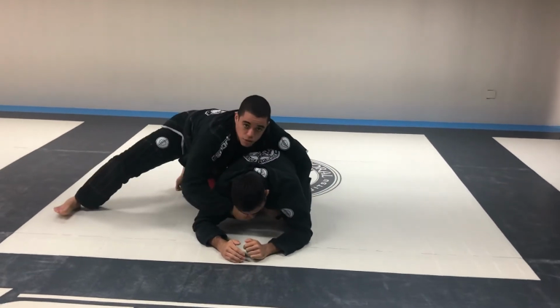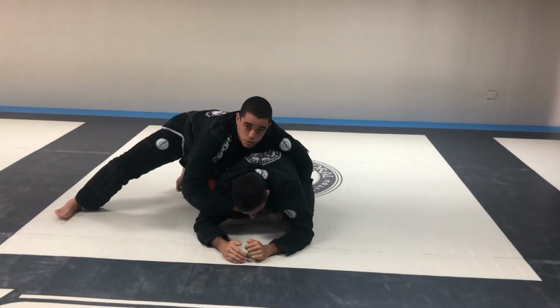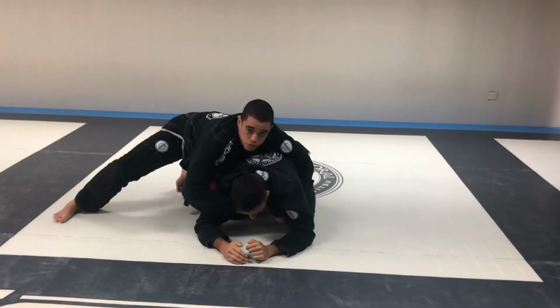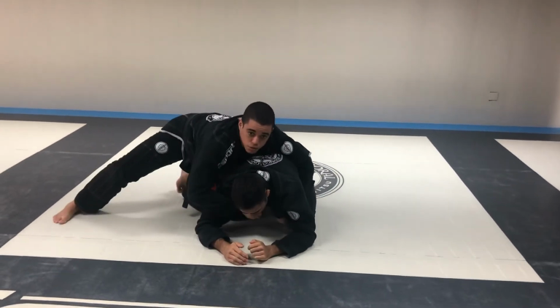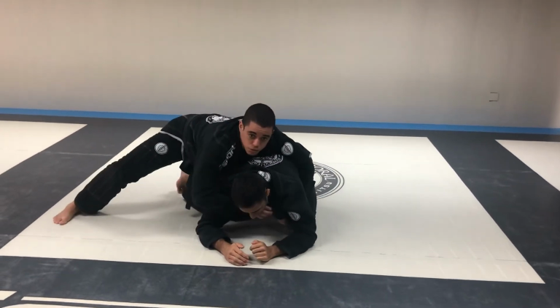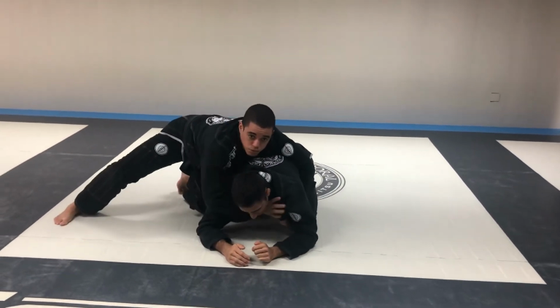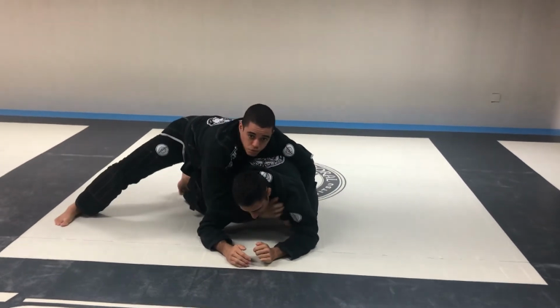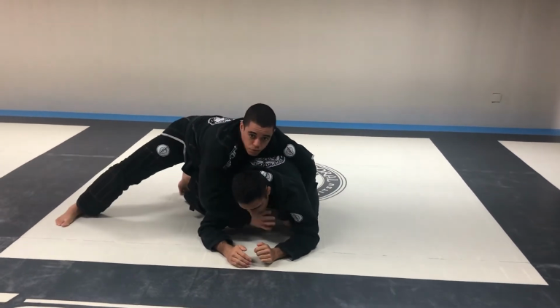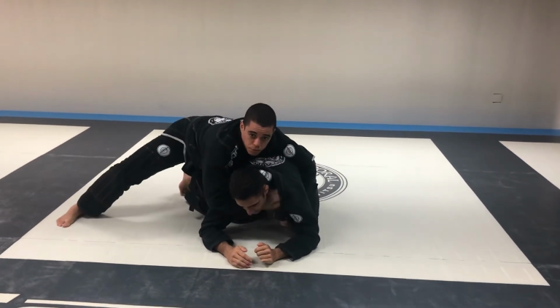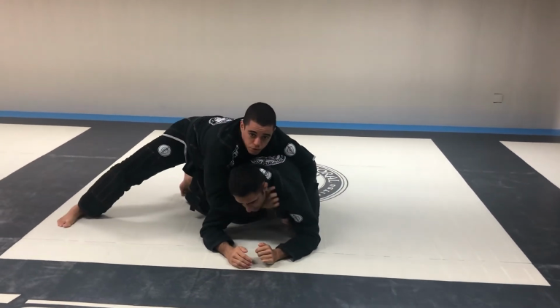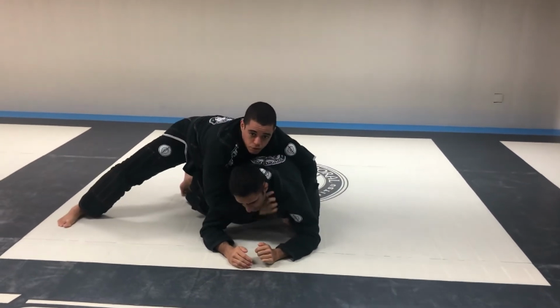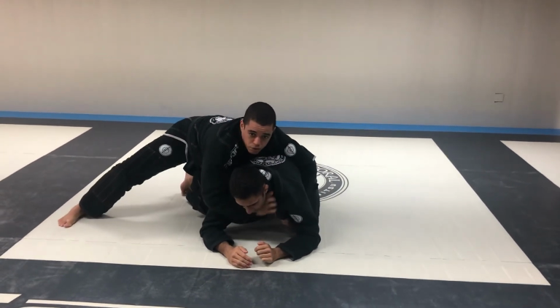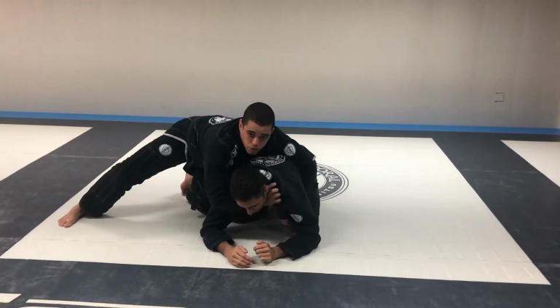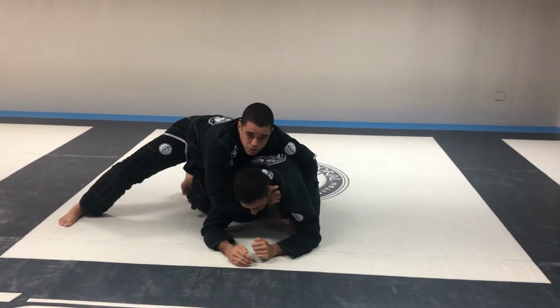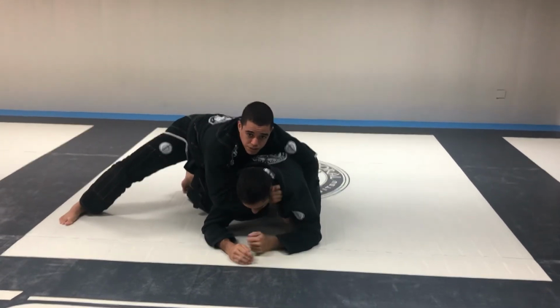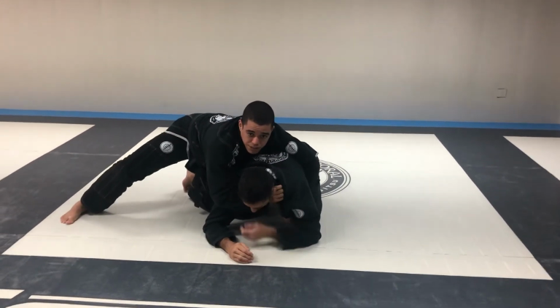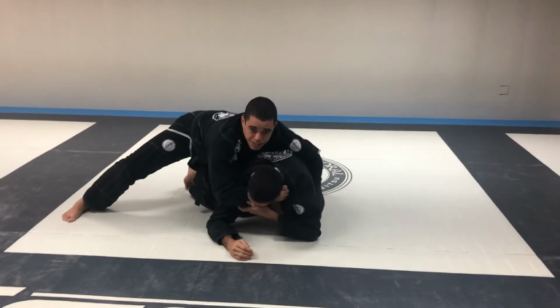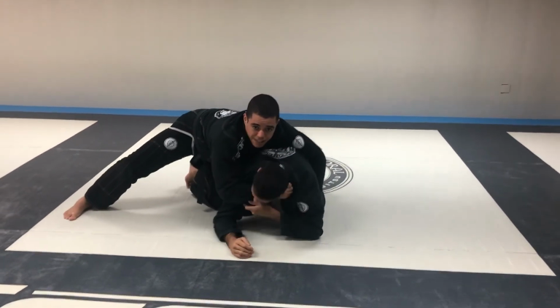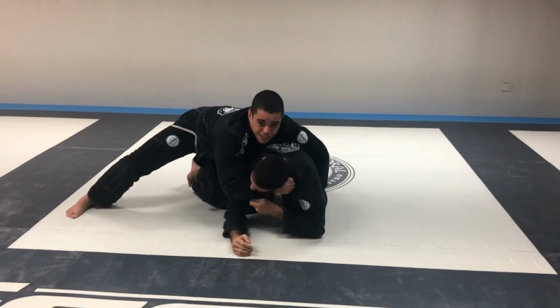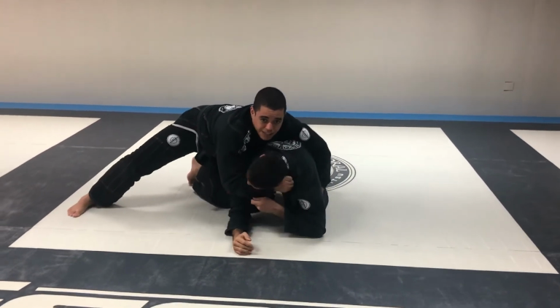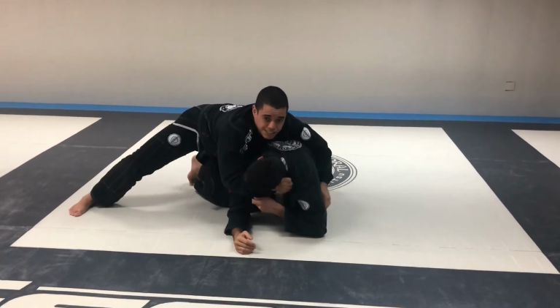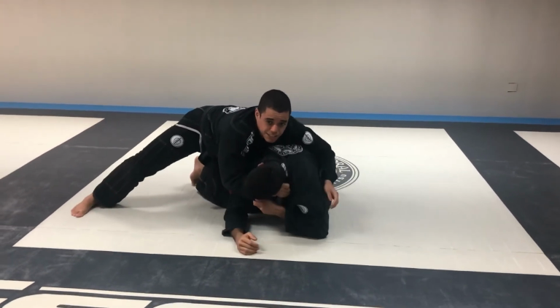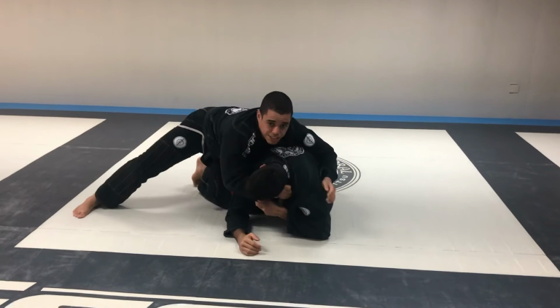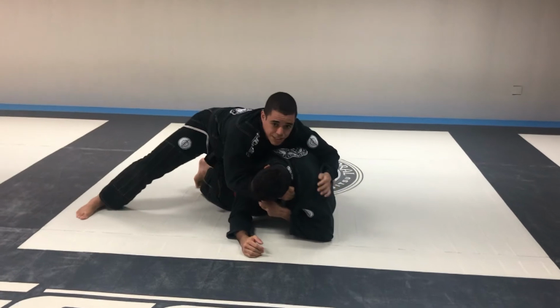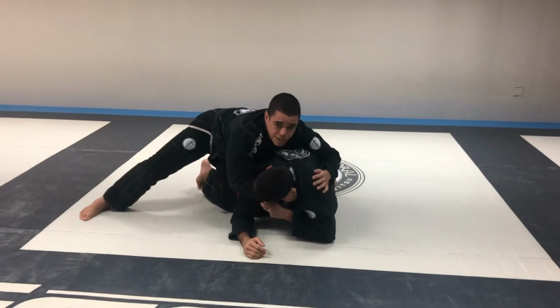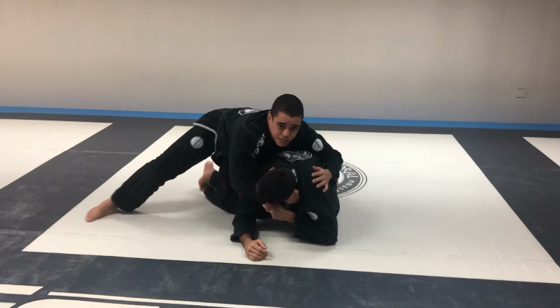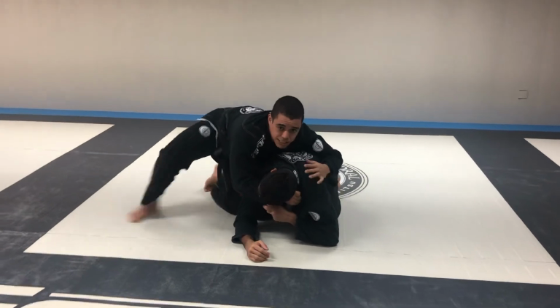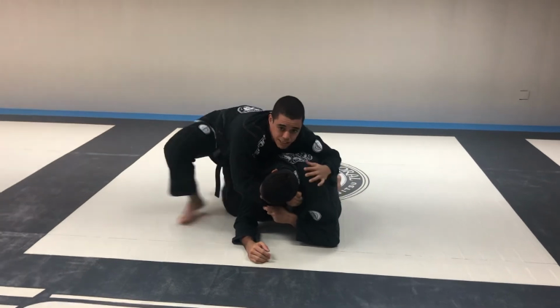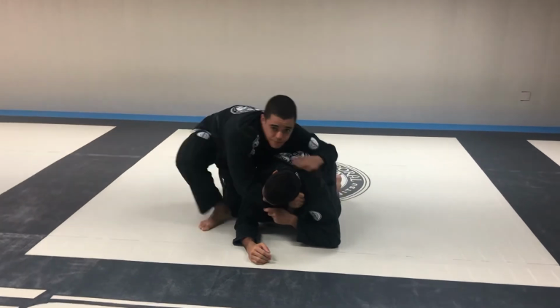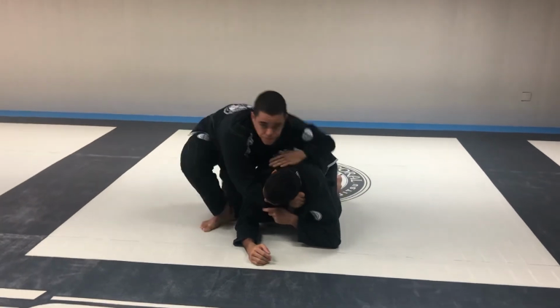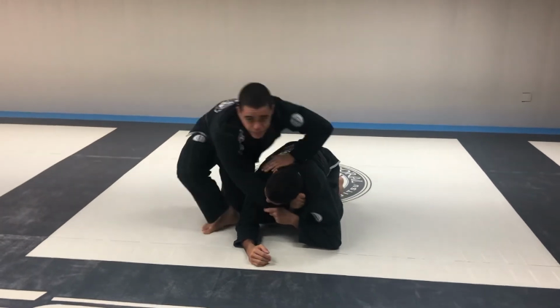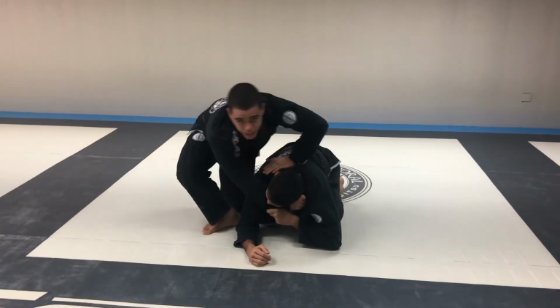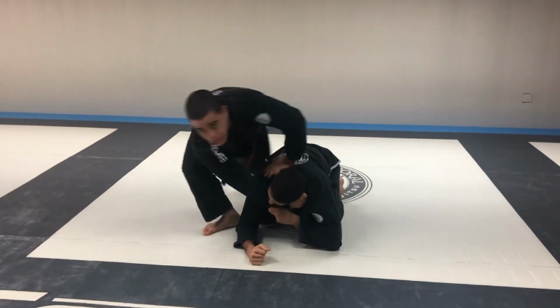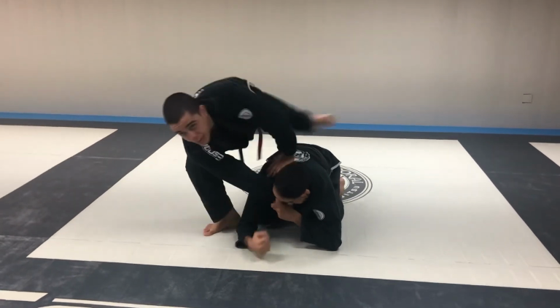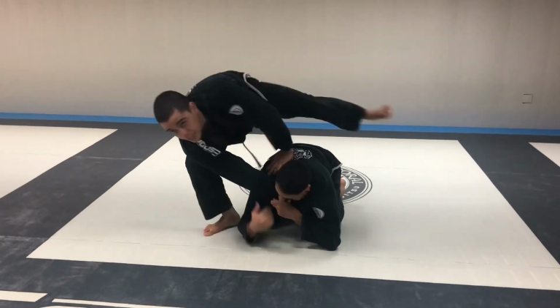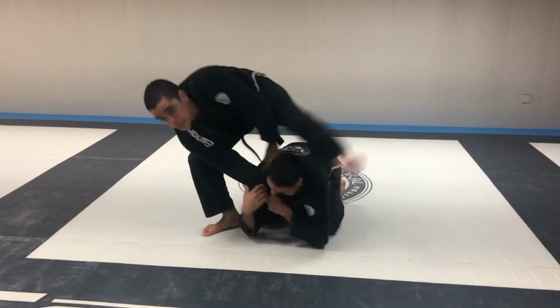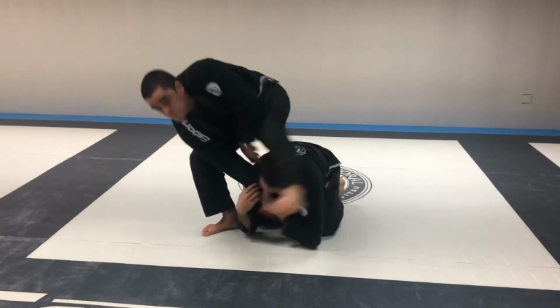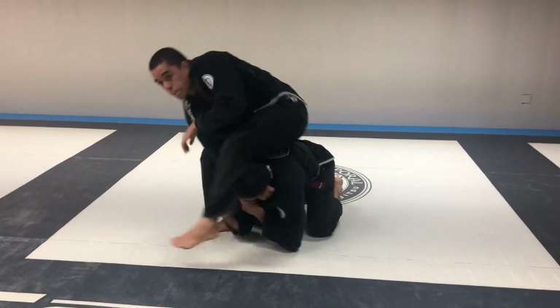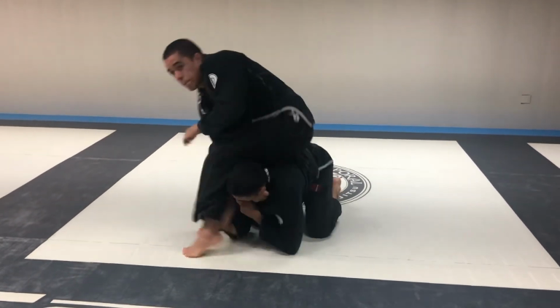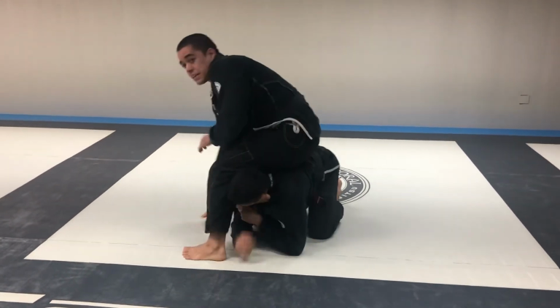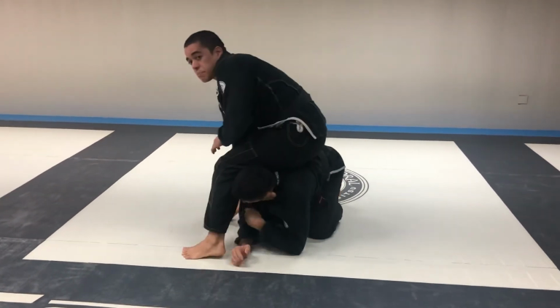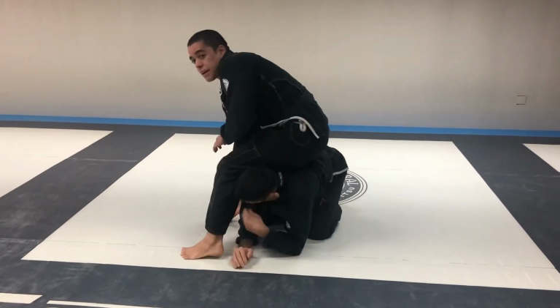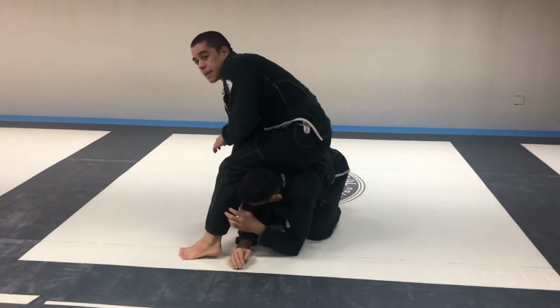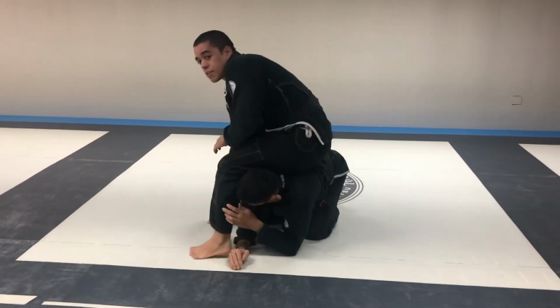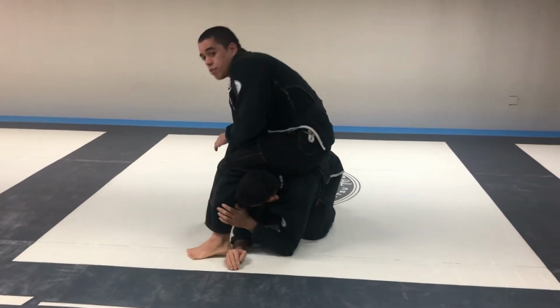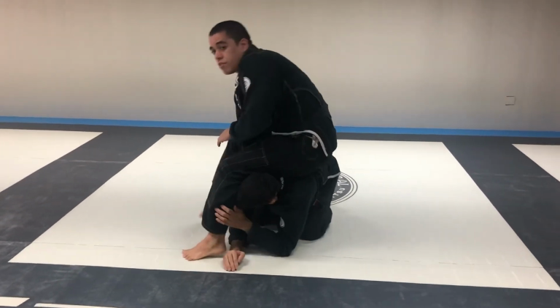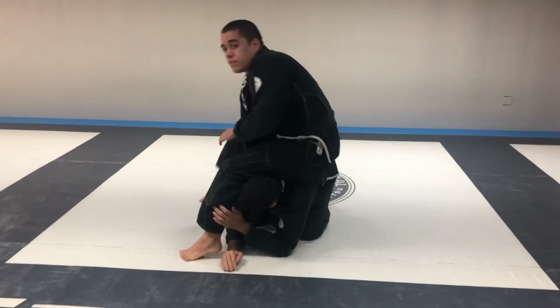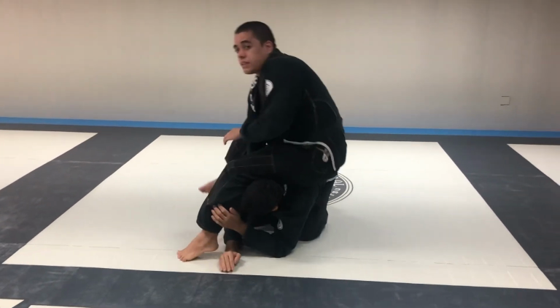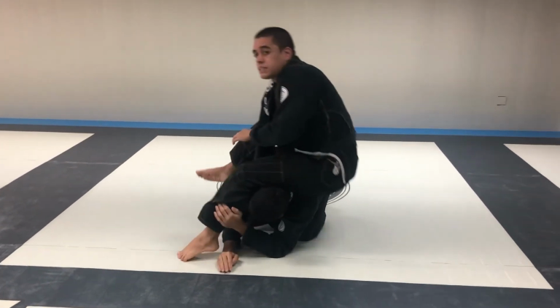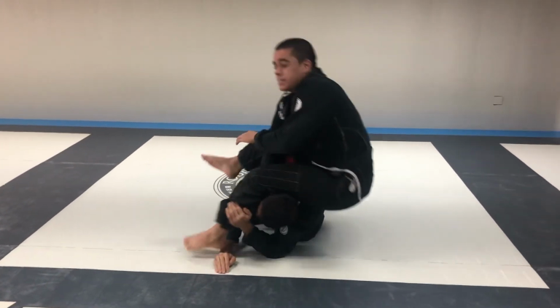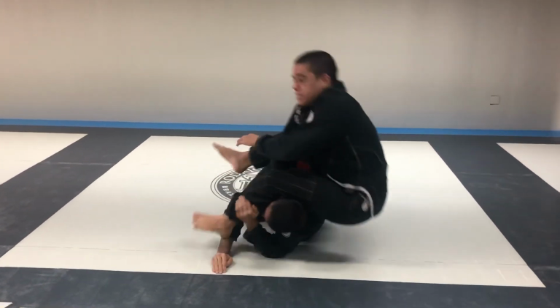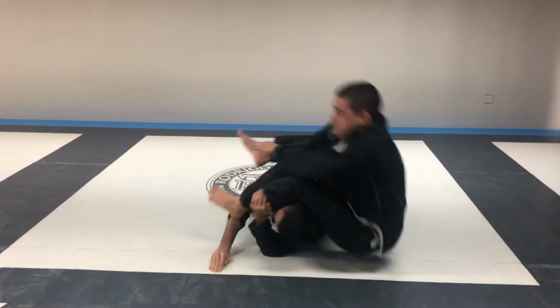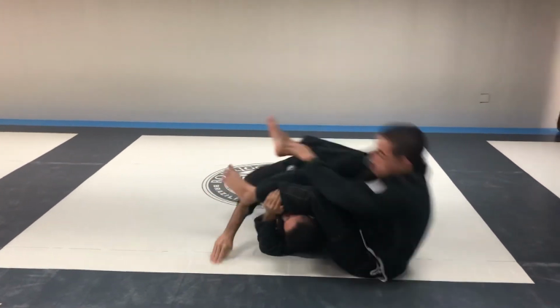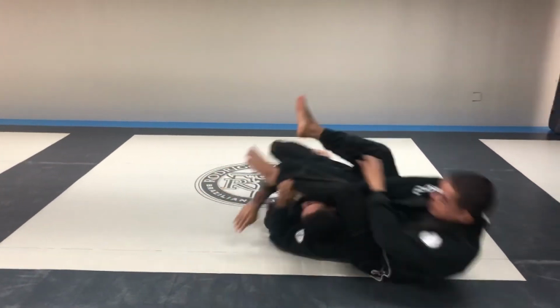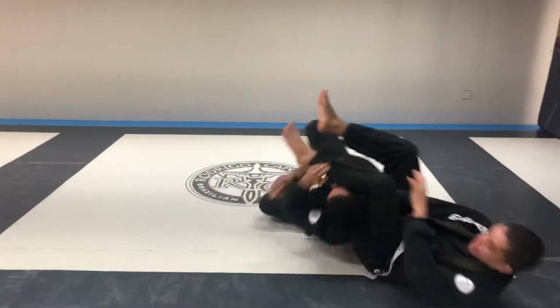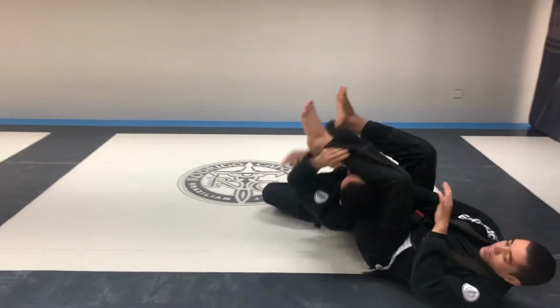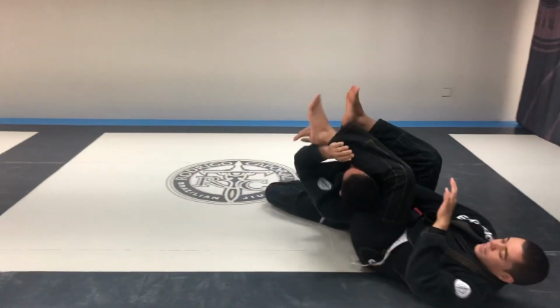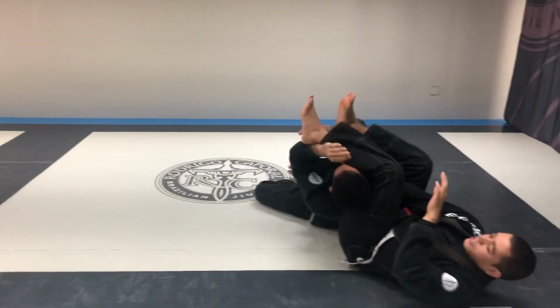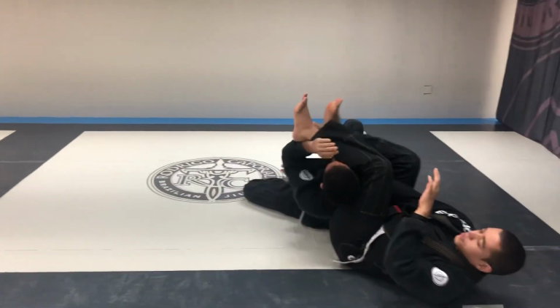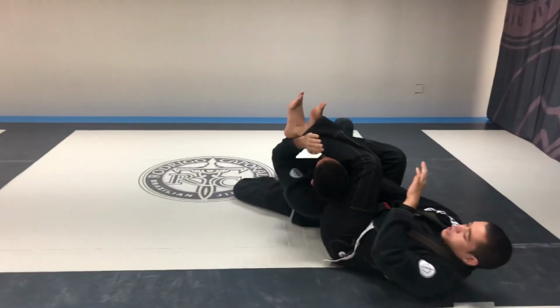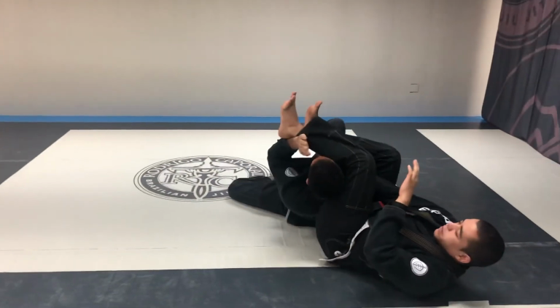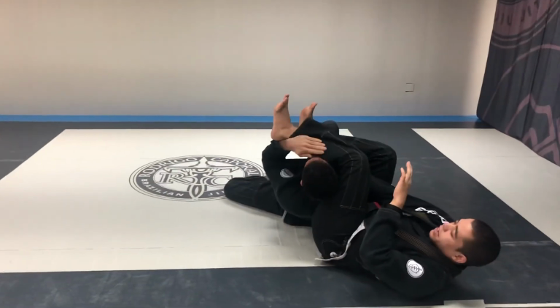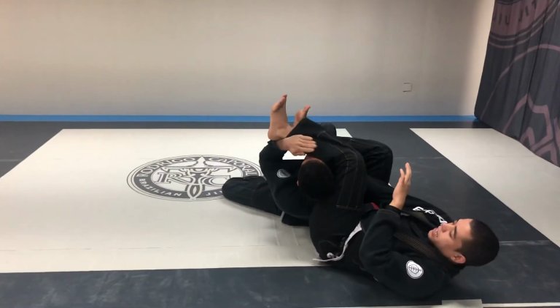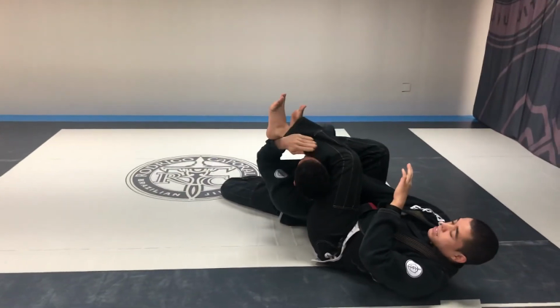Turtle, with collar cross, guys start to defend. I up, pass my leg over, sit and stretch my legs.